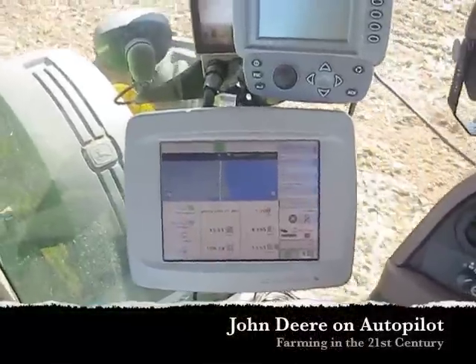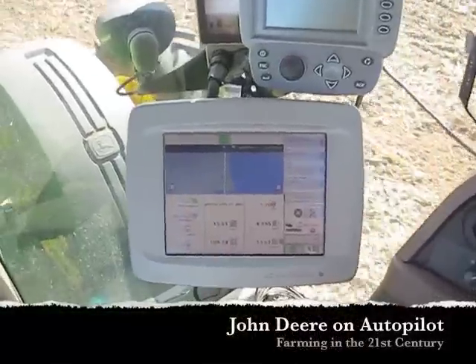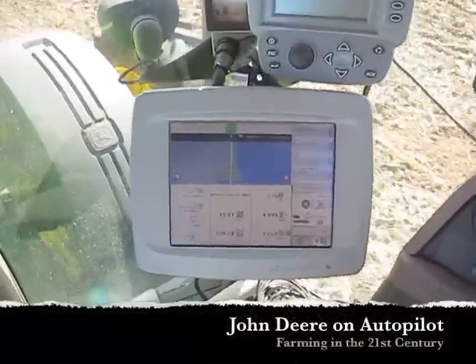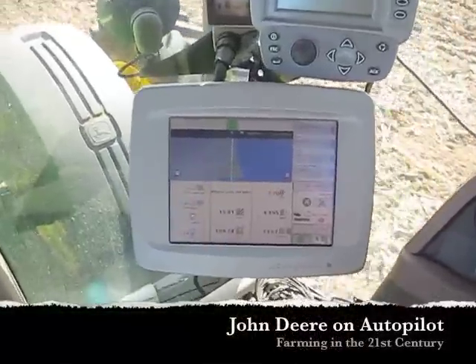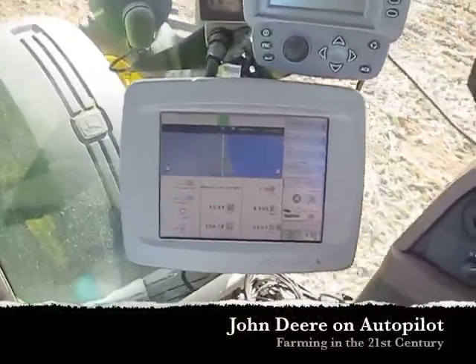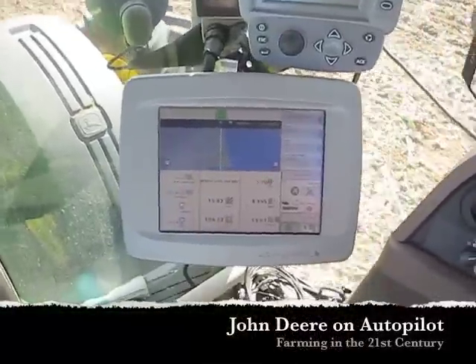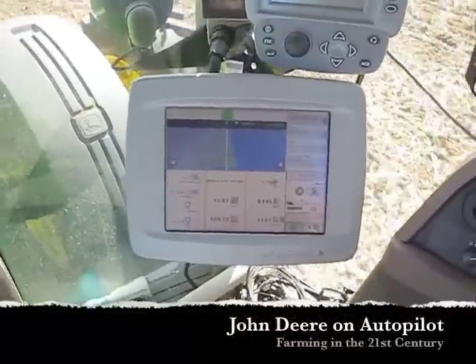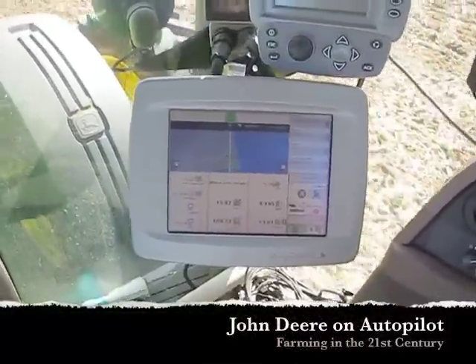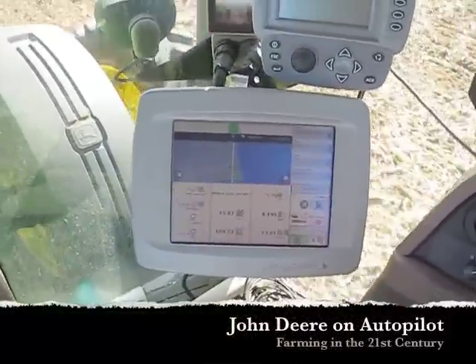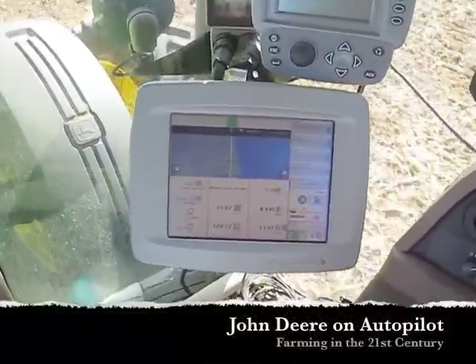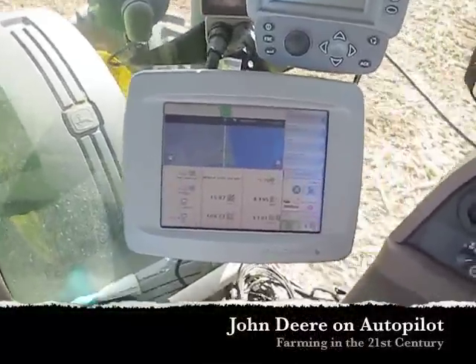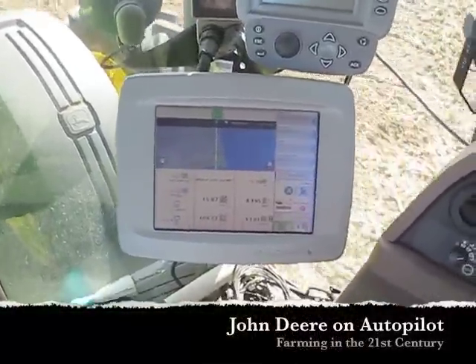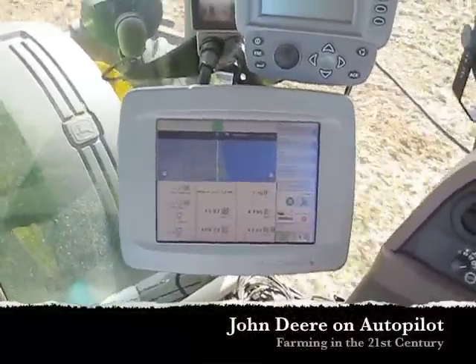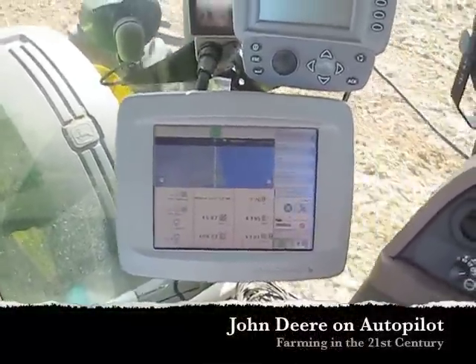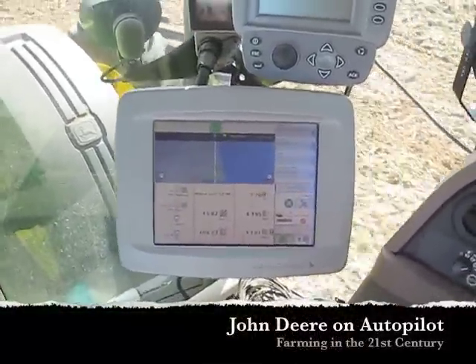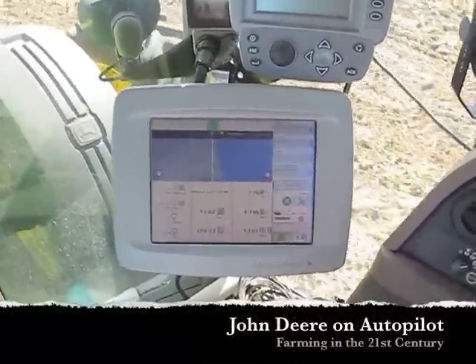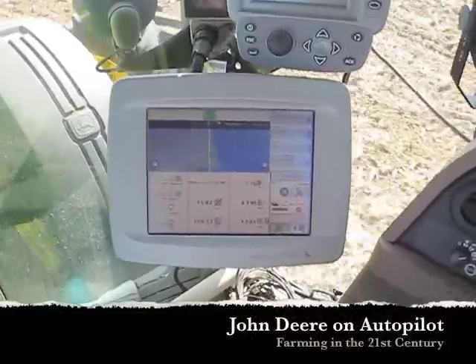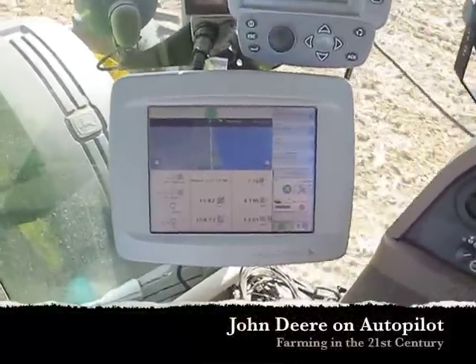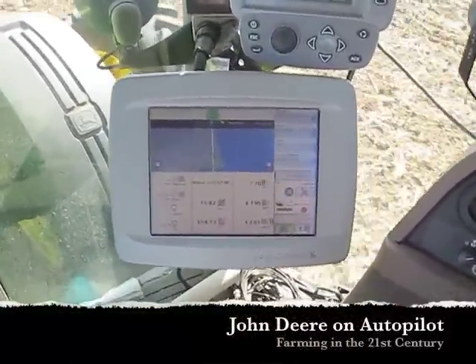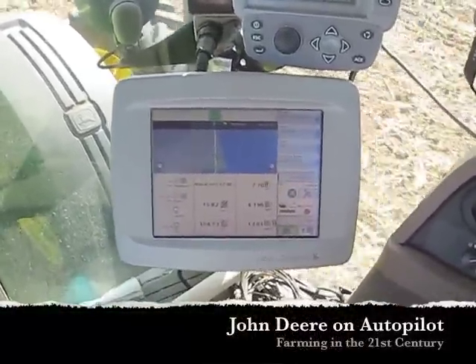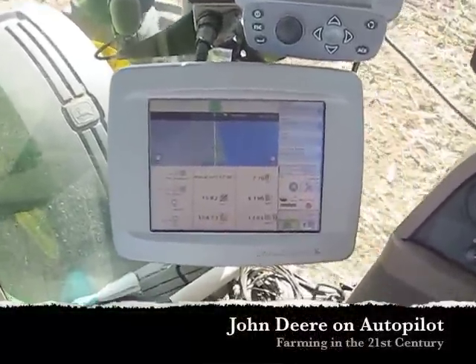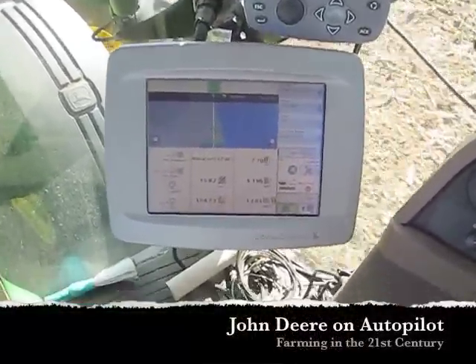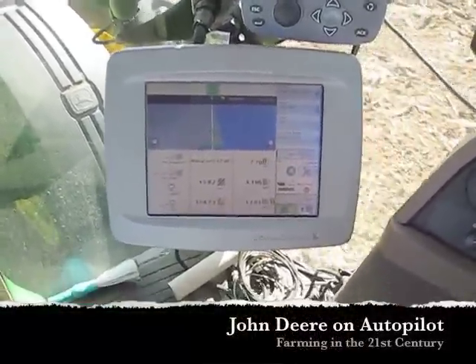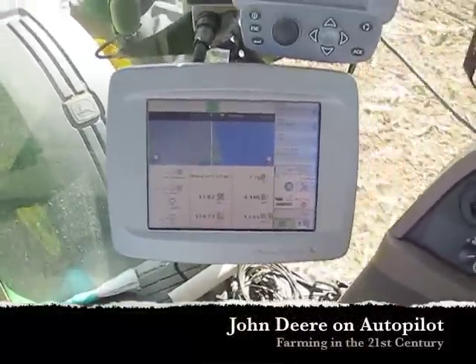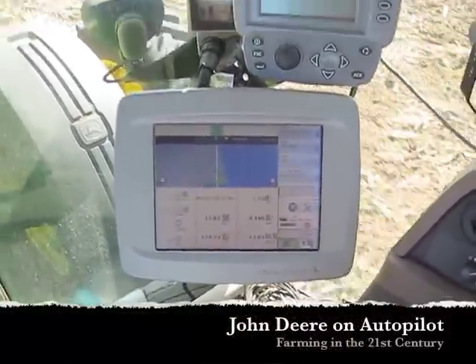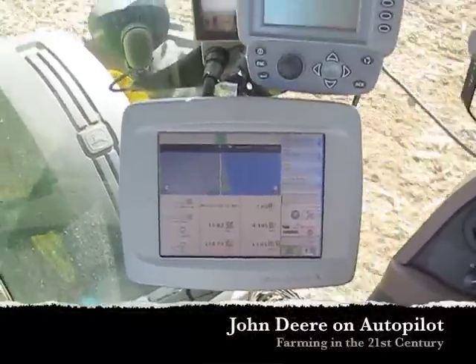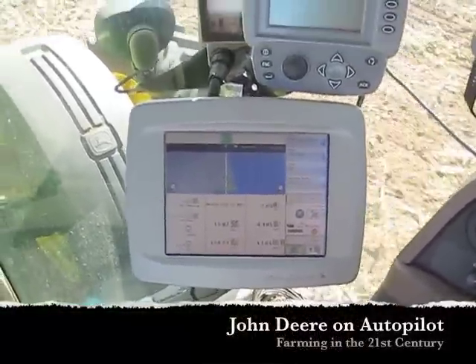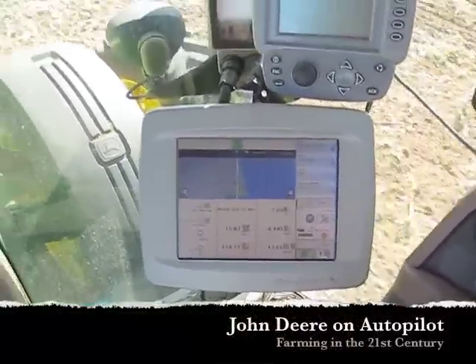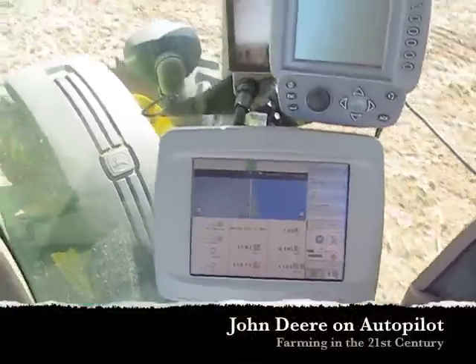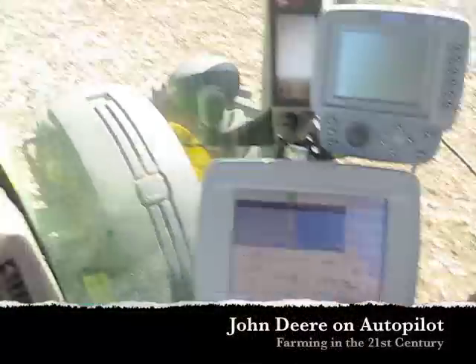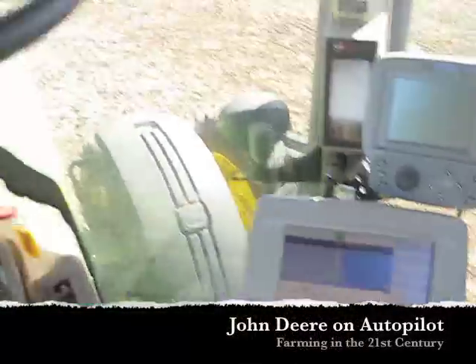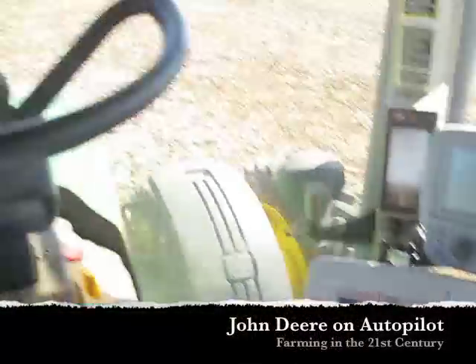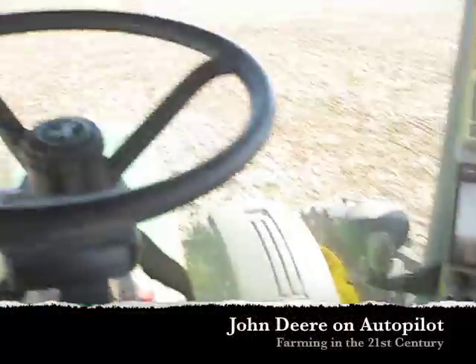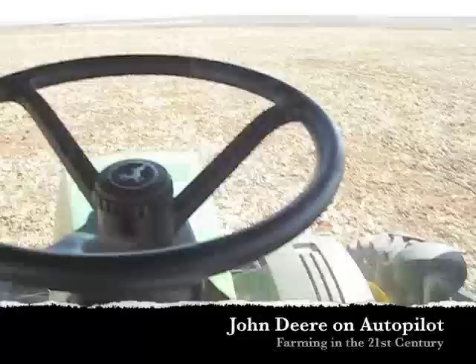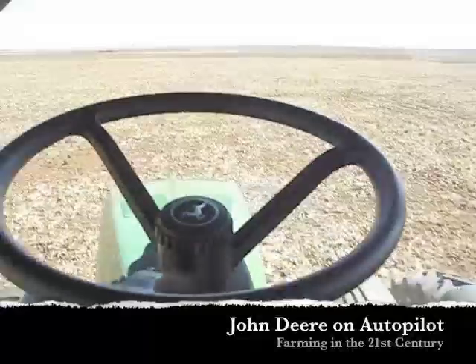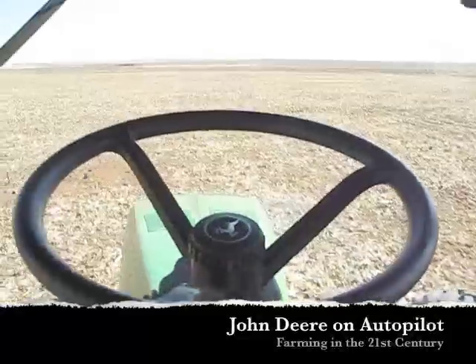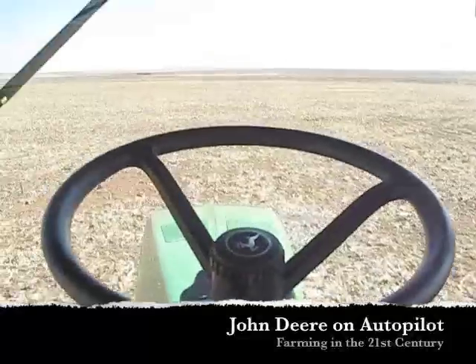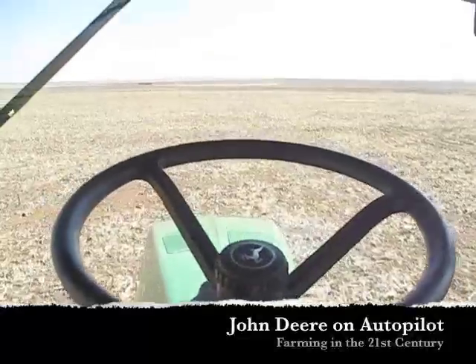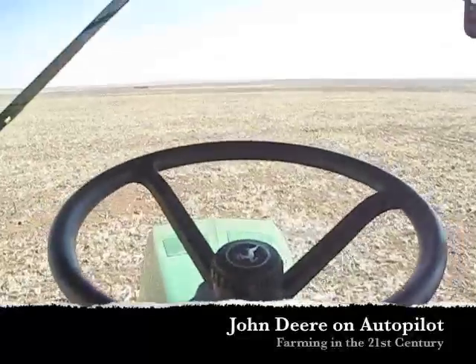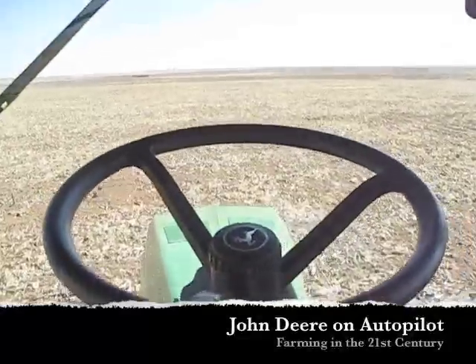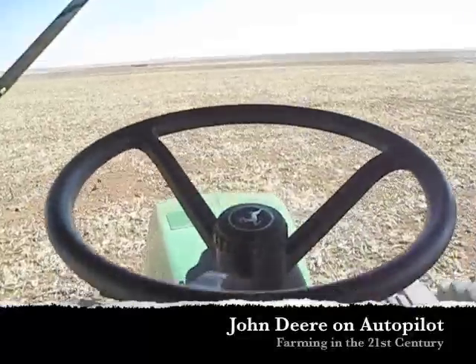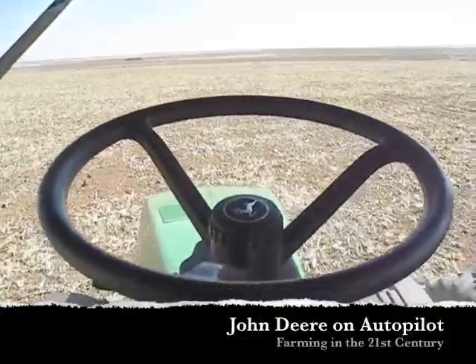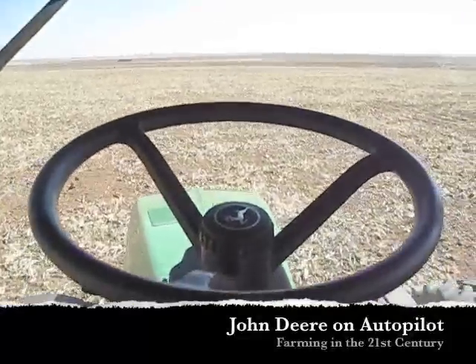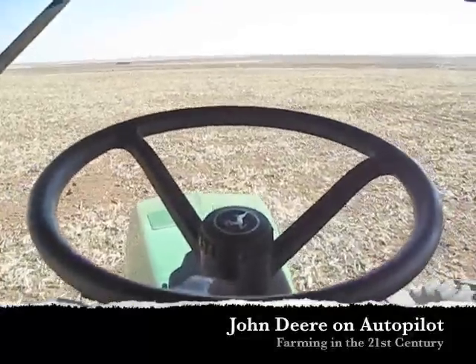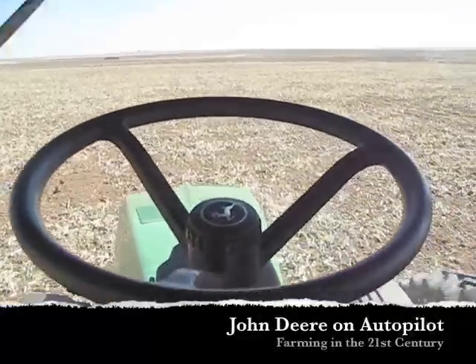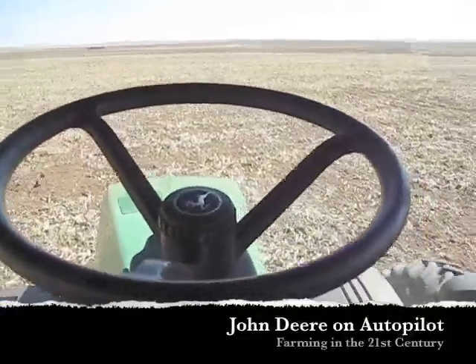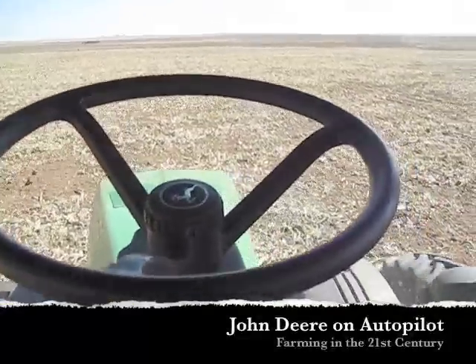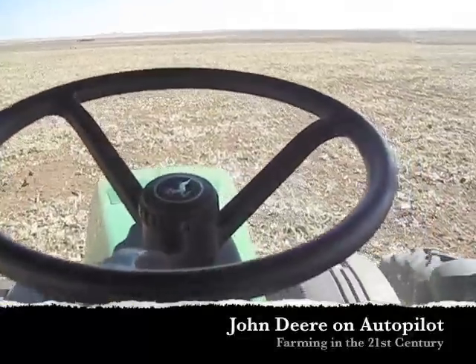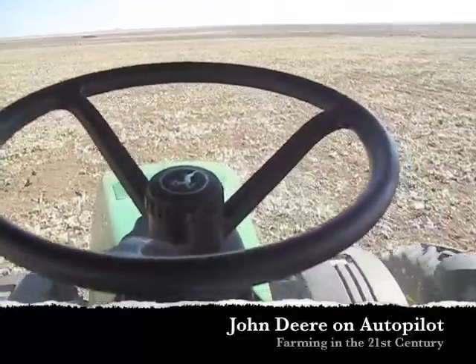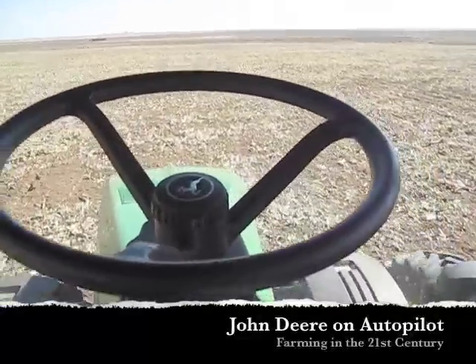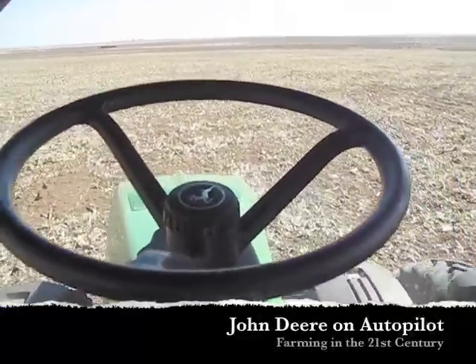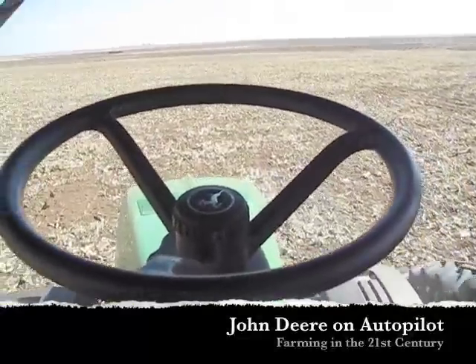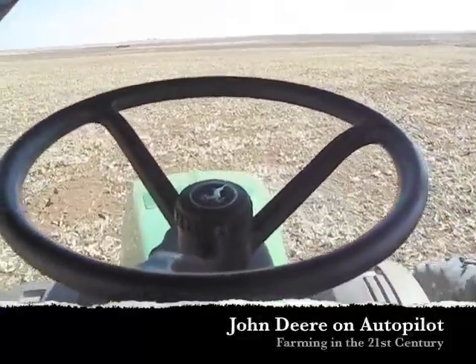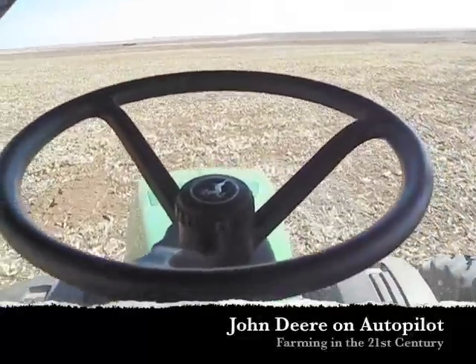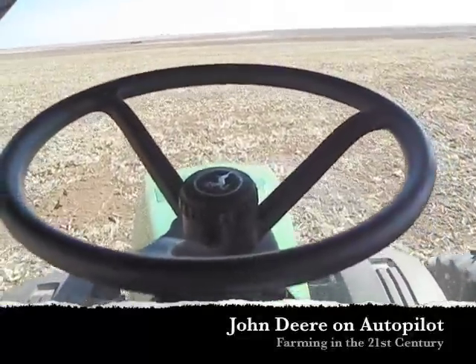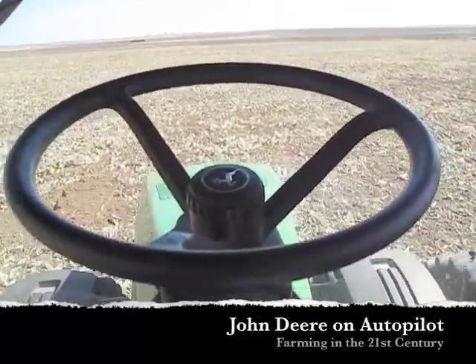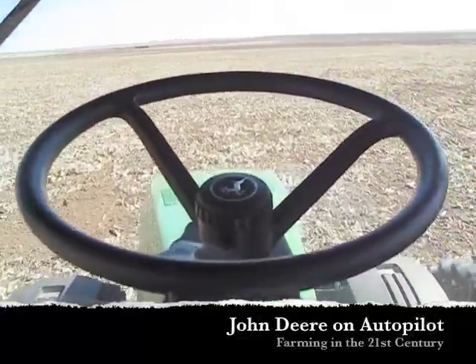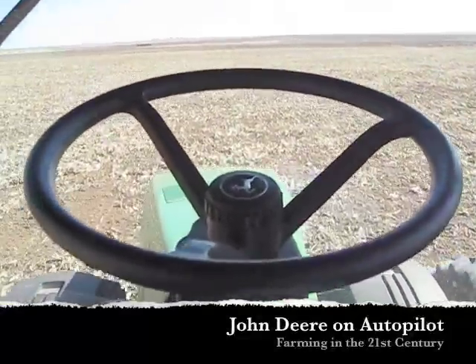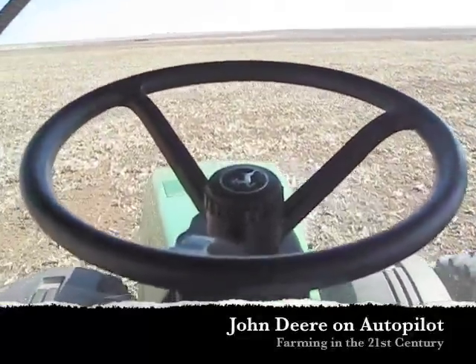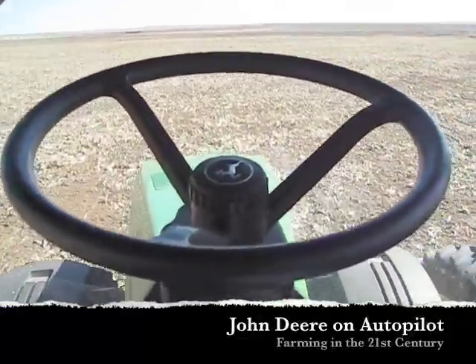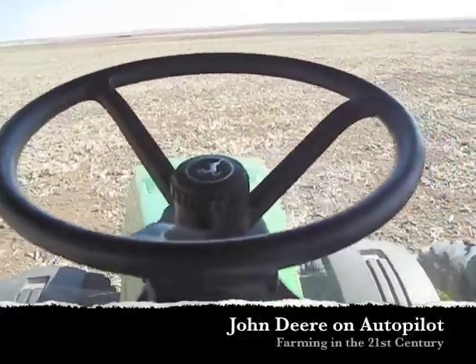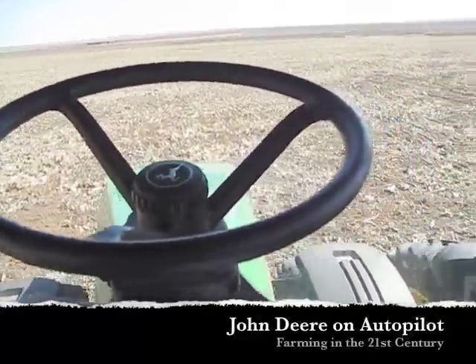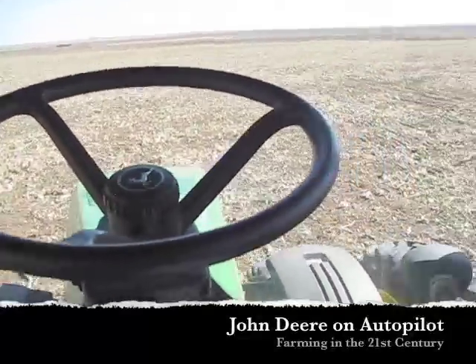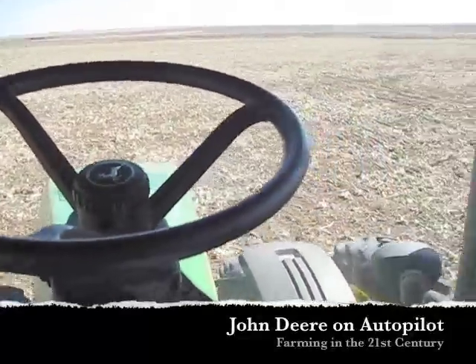This is farming in the 21st century. Right now I'm drilling wheat, and the tractor is driving itself.